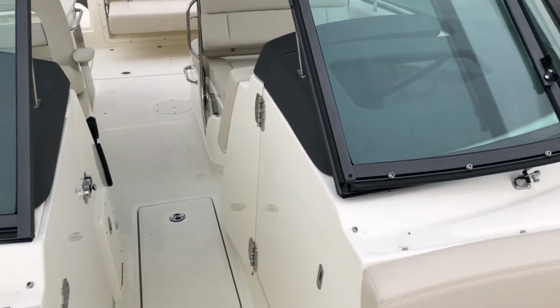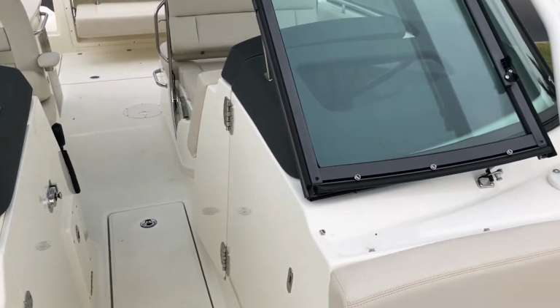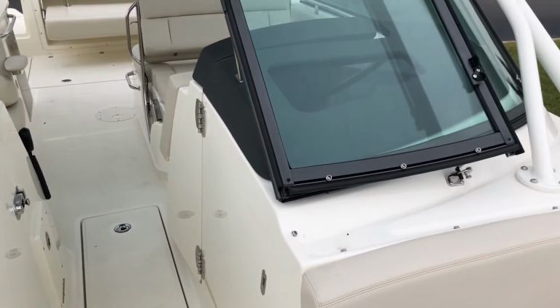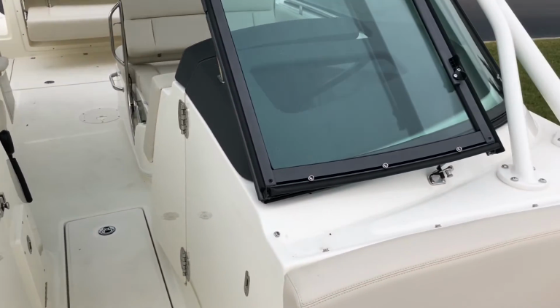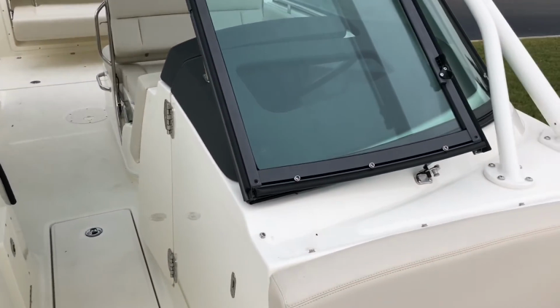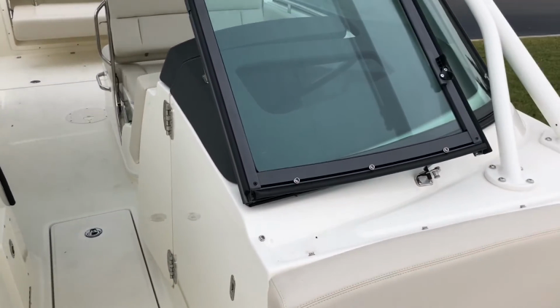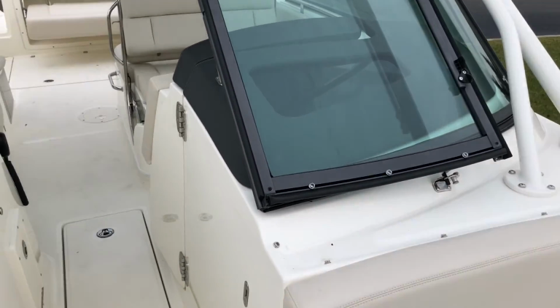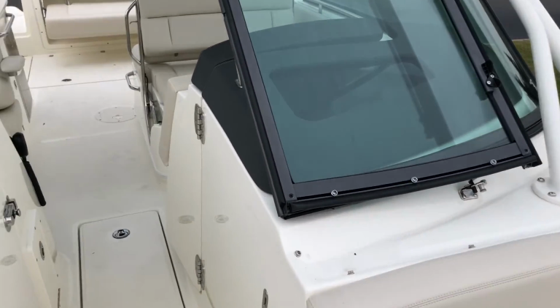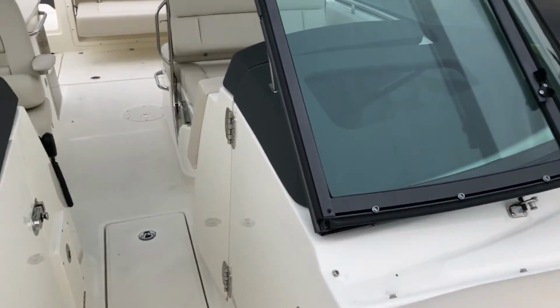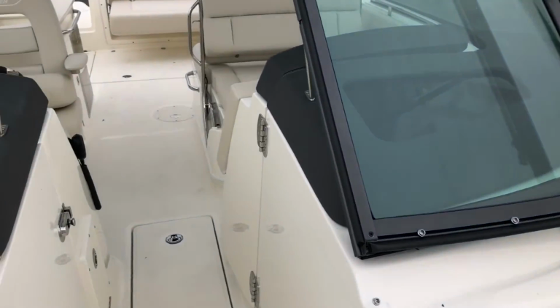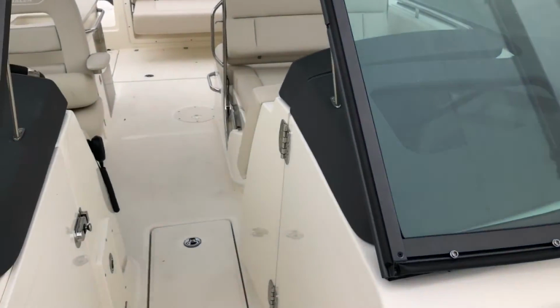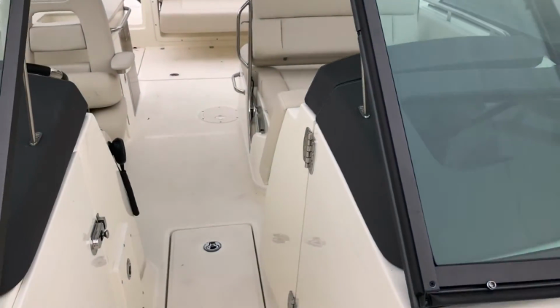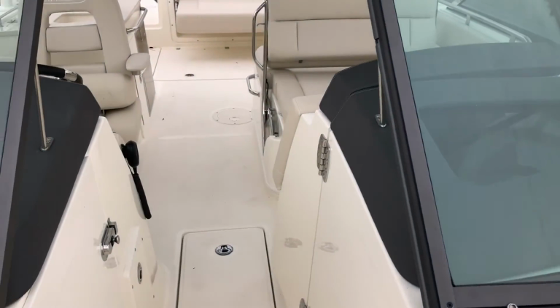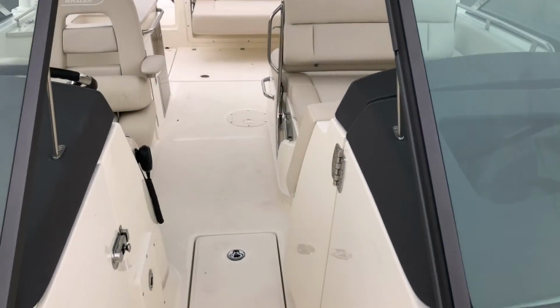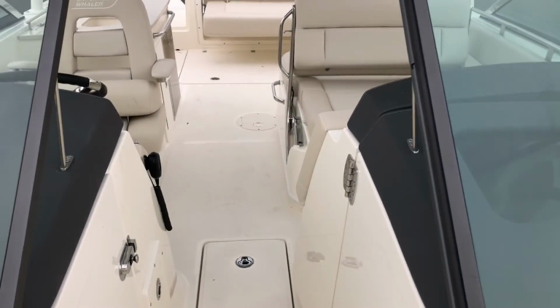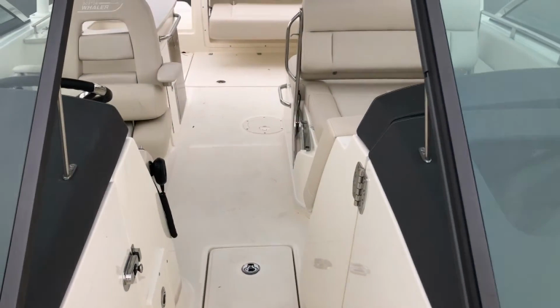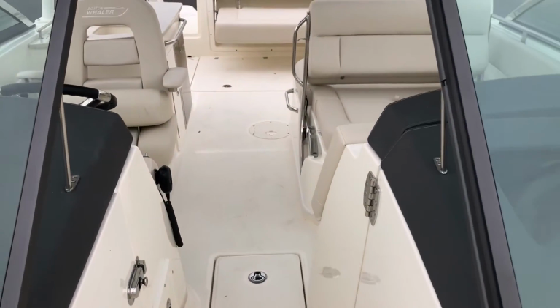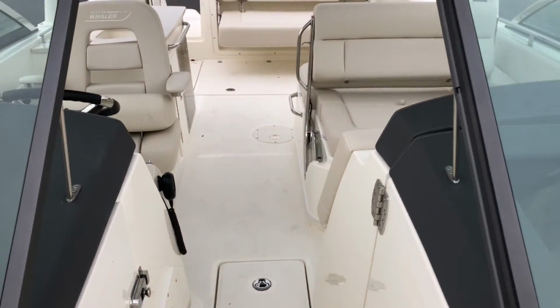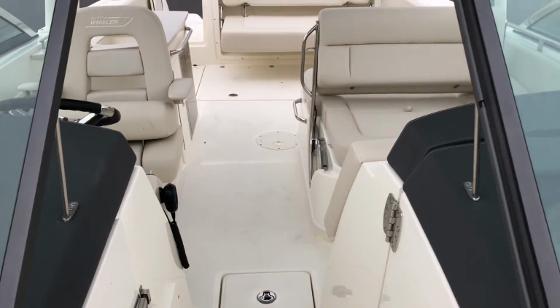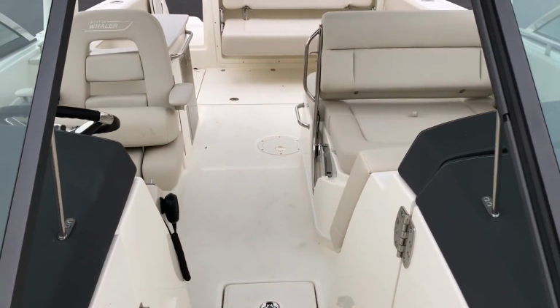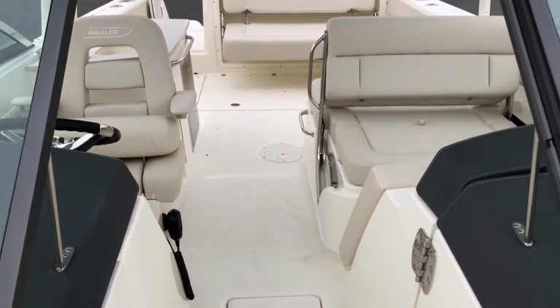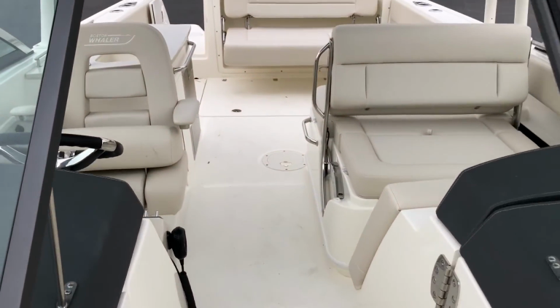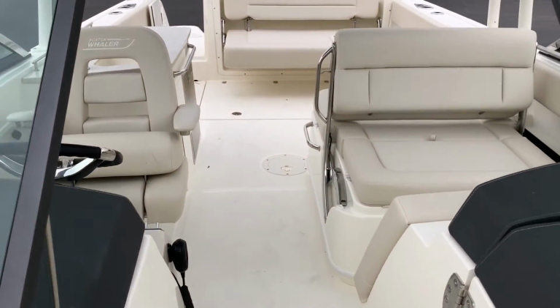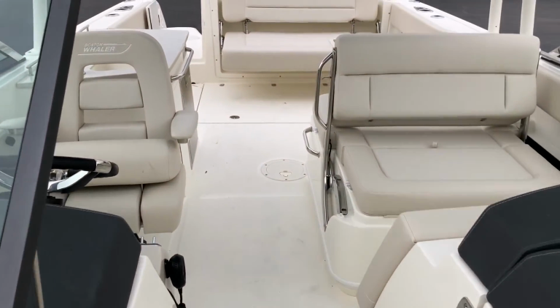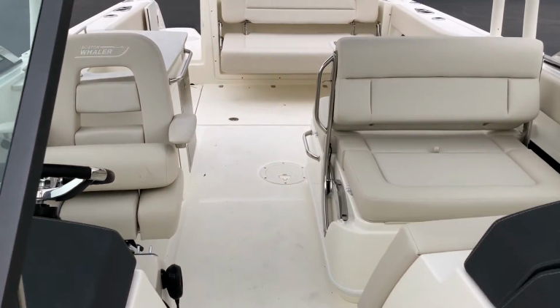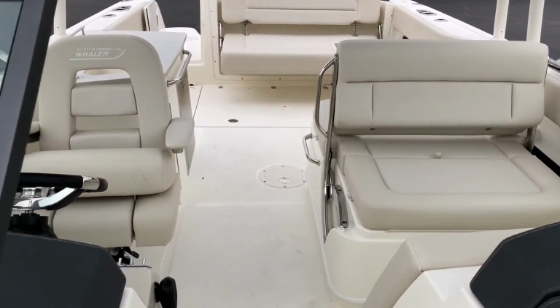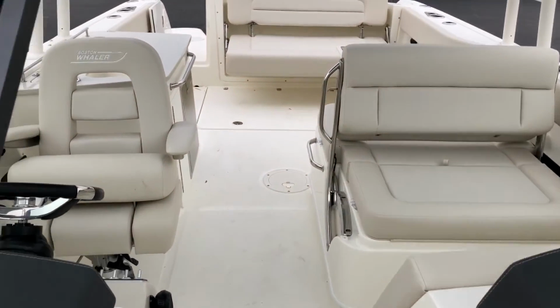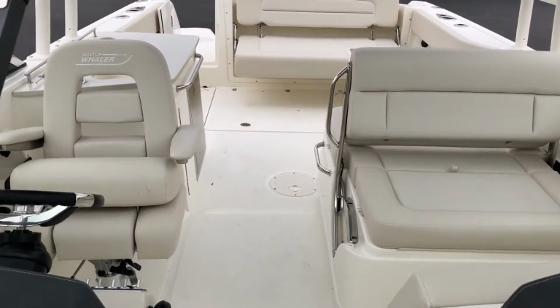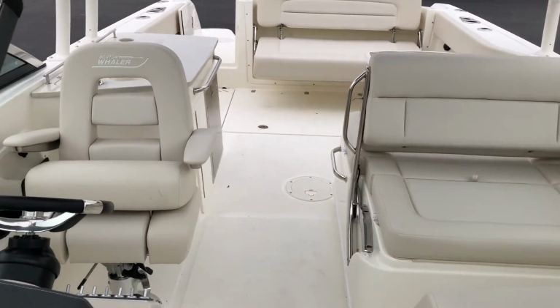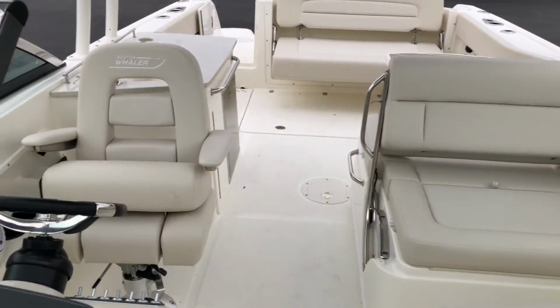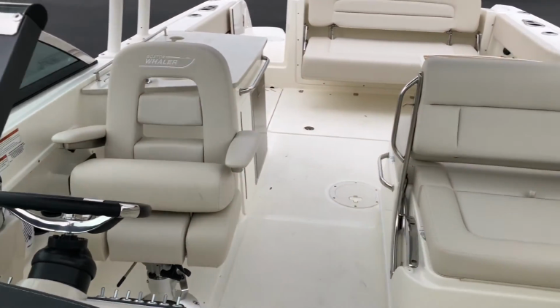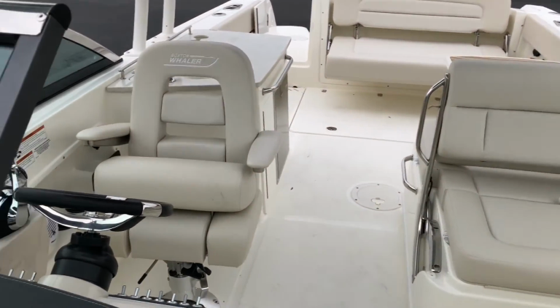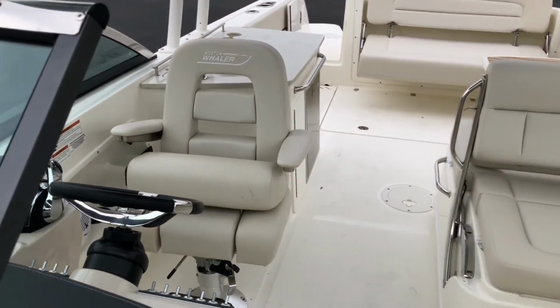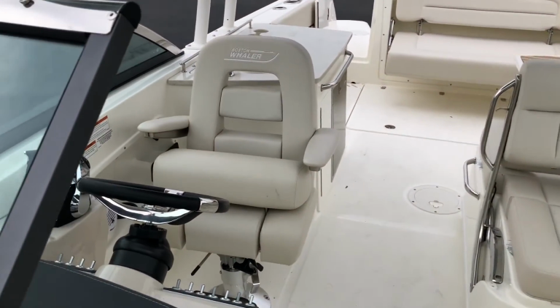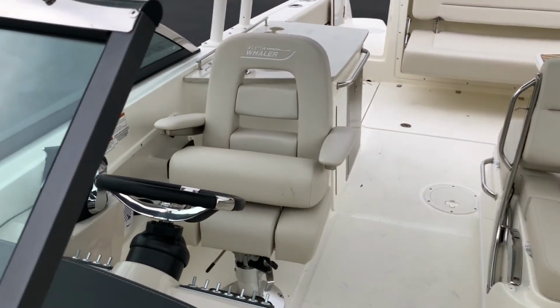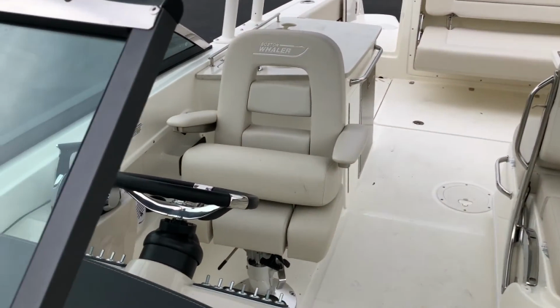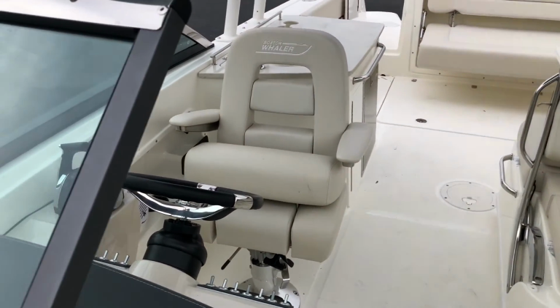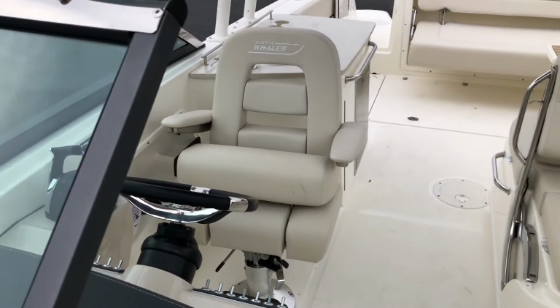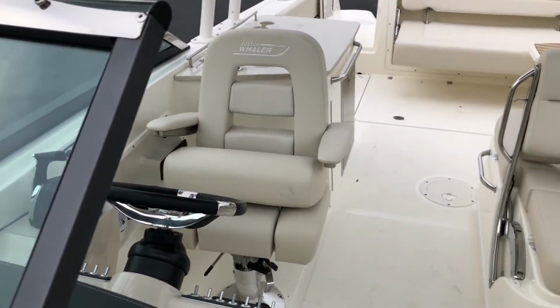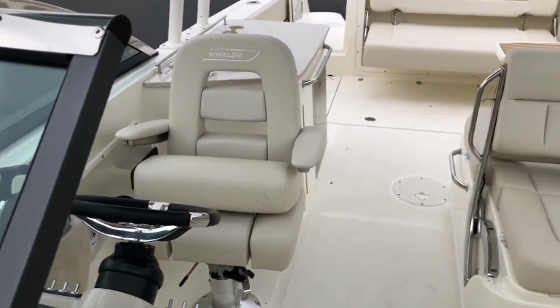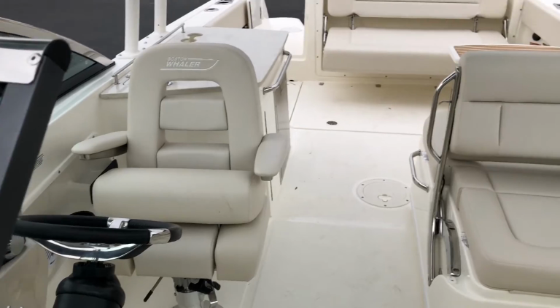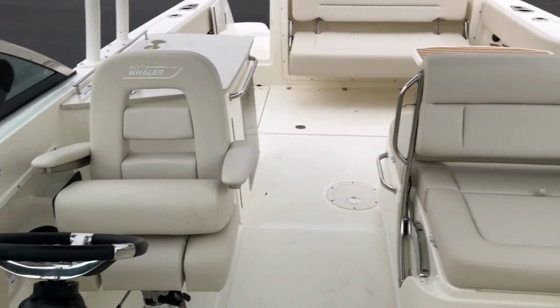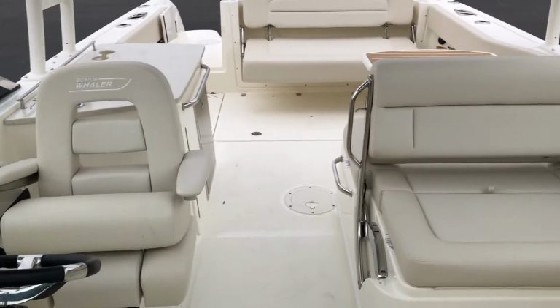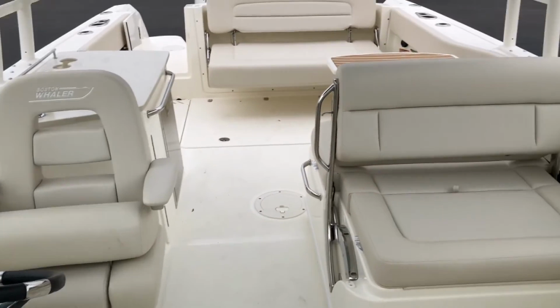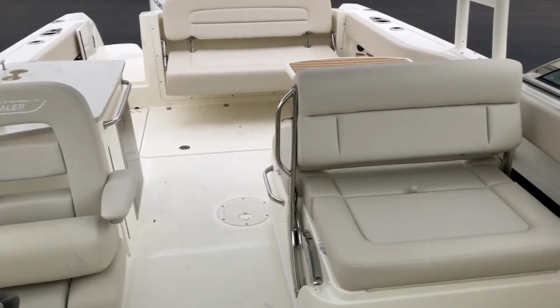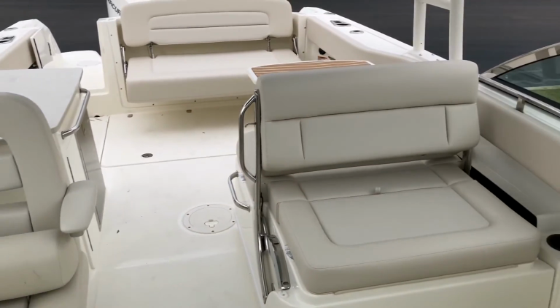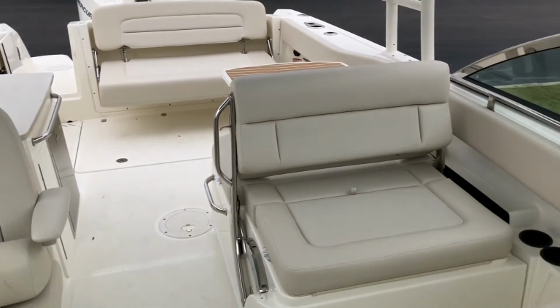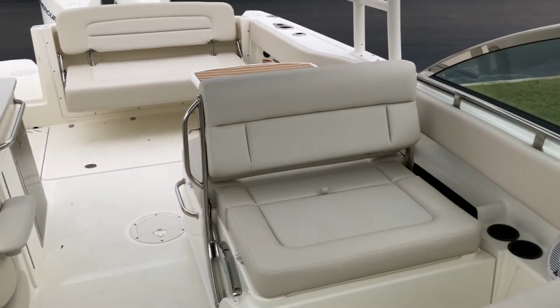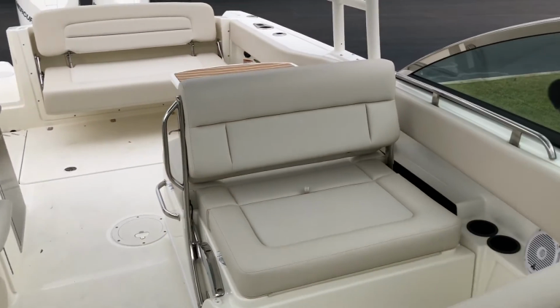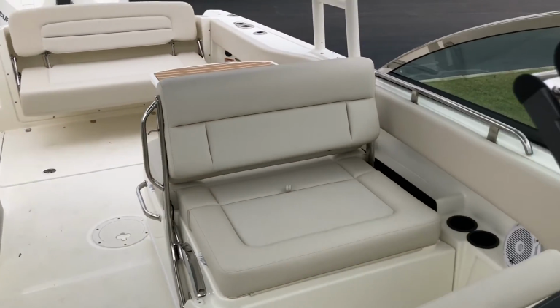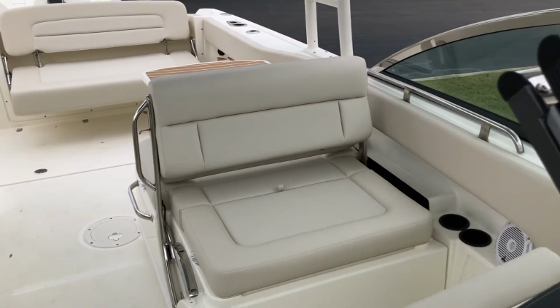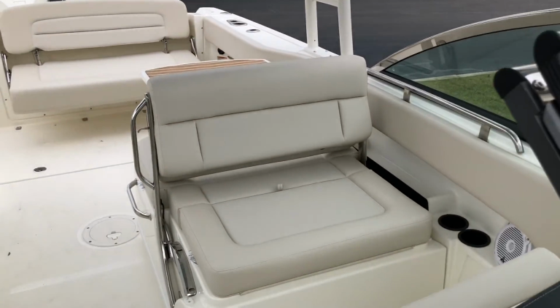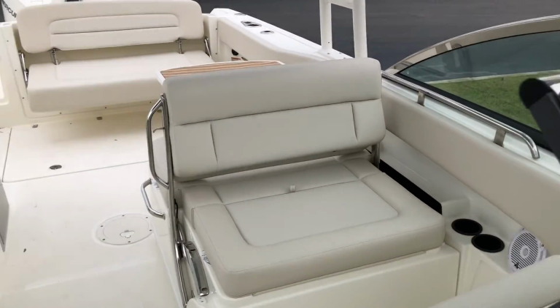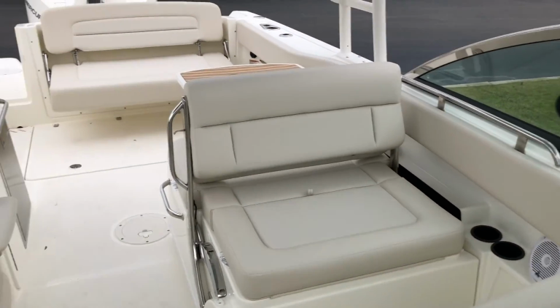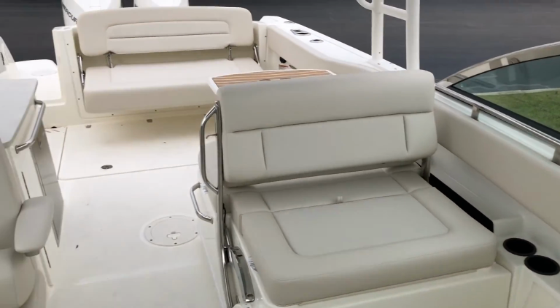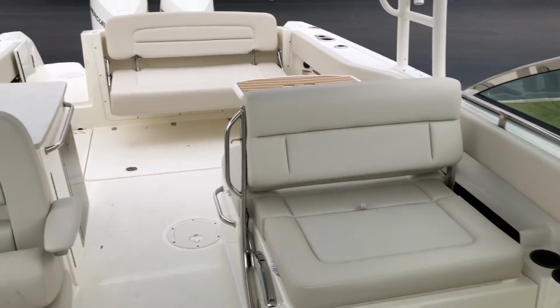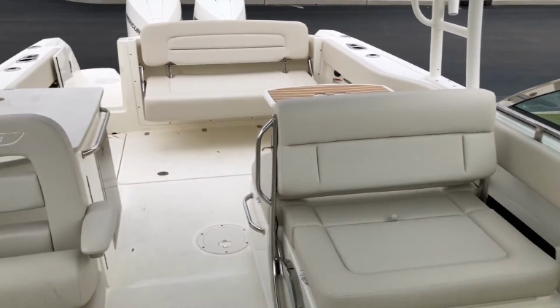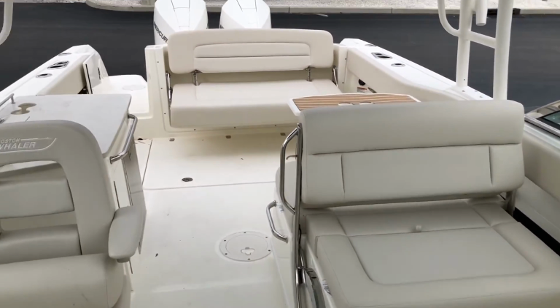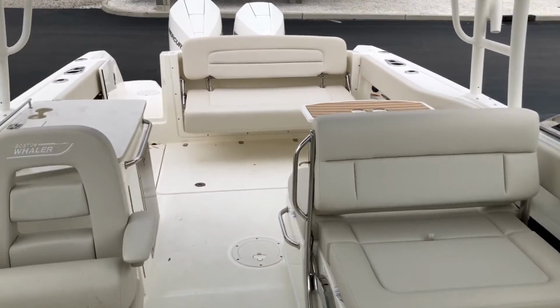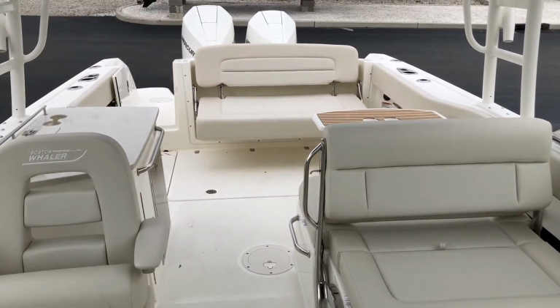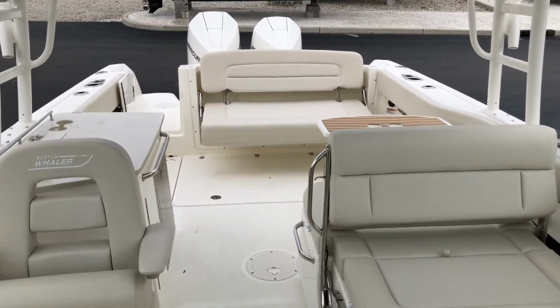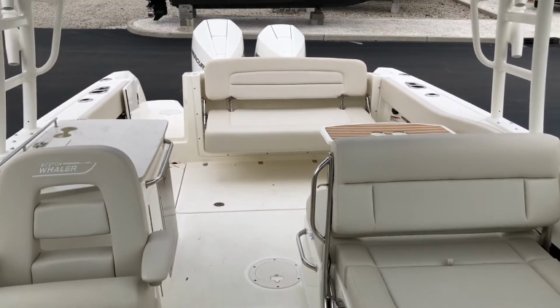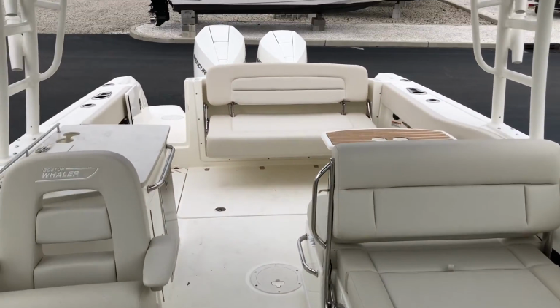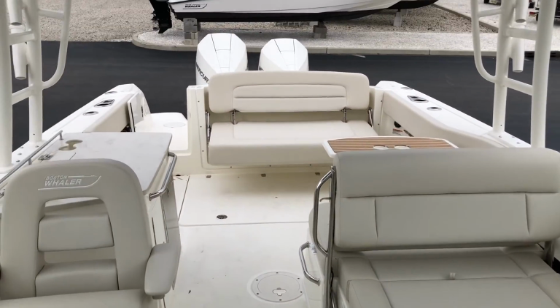This is our 2019 27-foot Boston Whaler. Thank you.